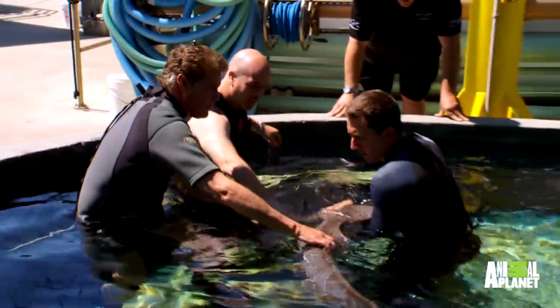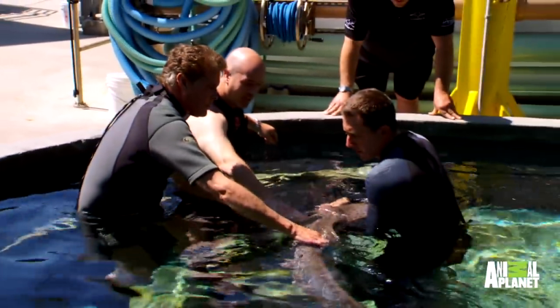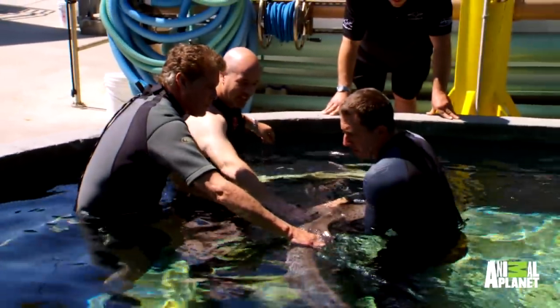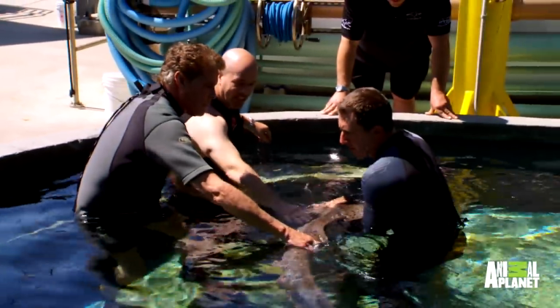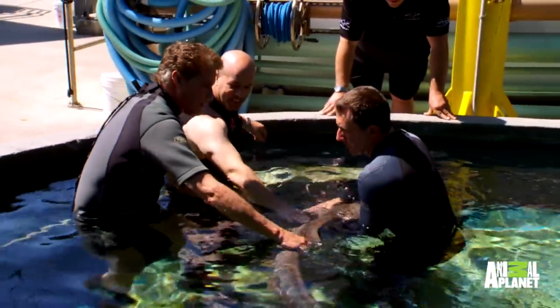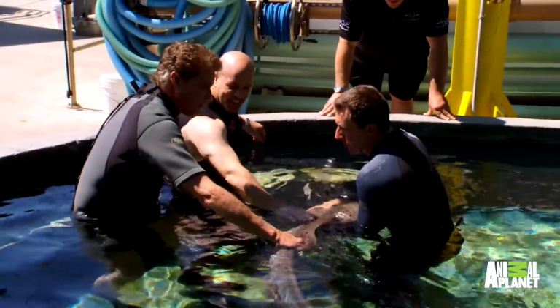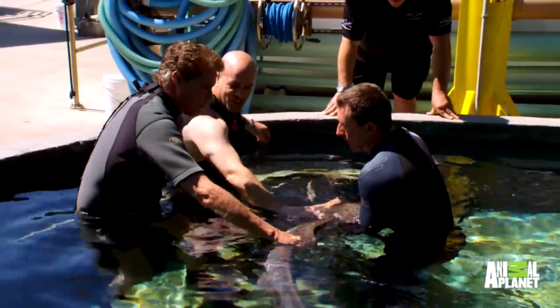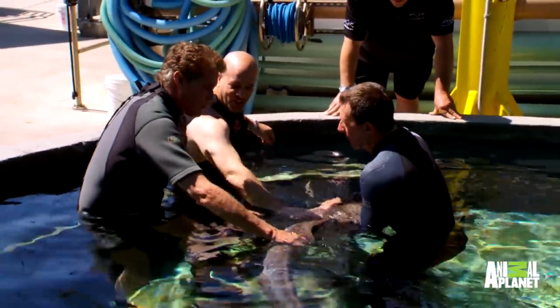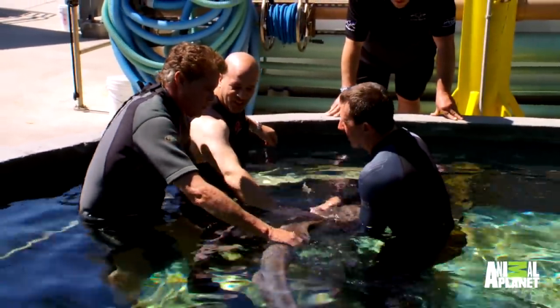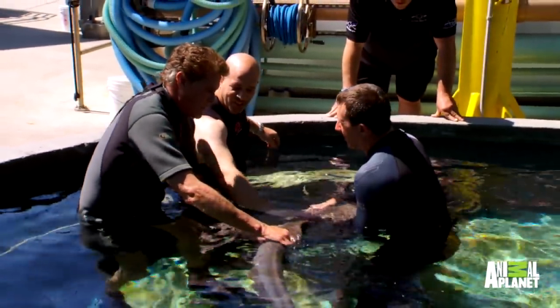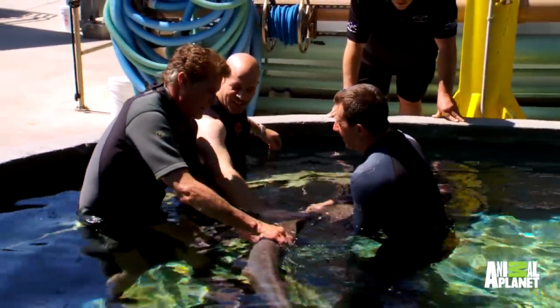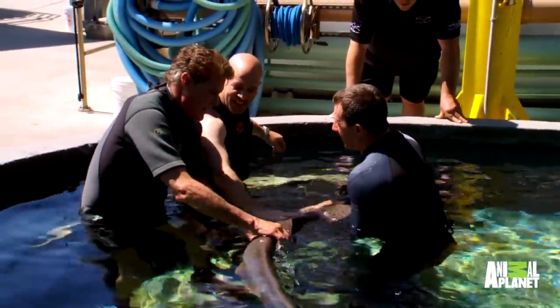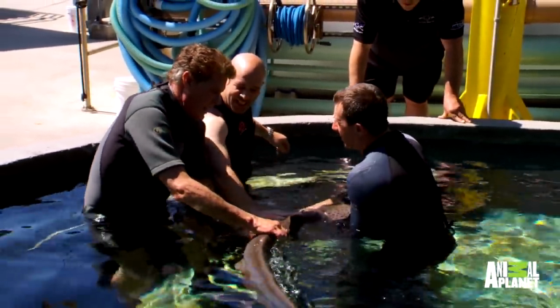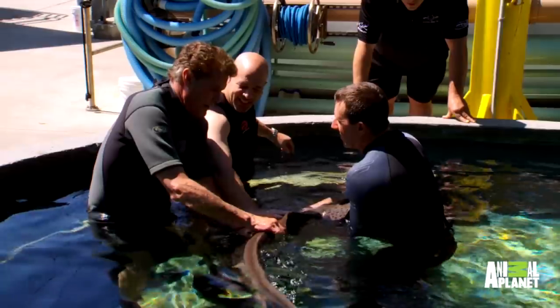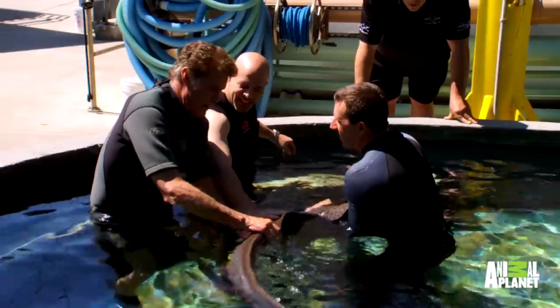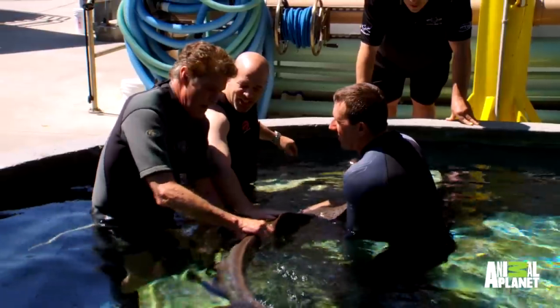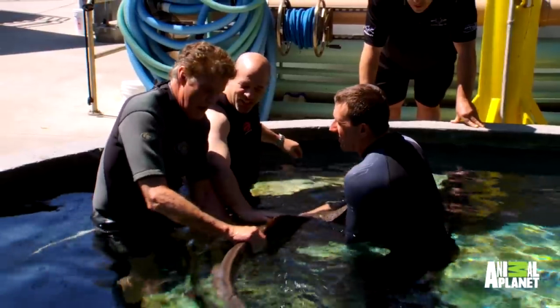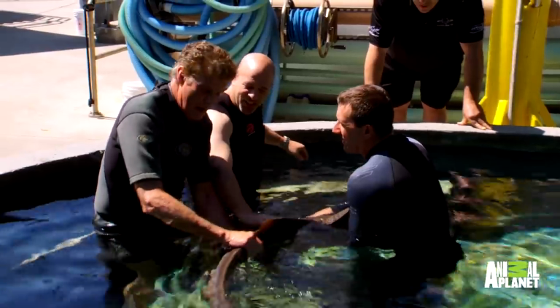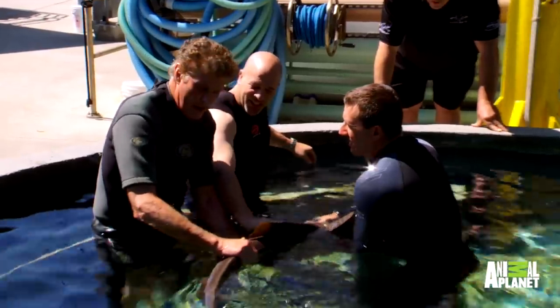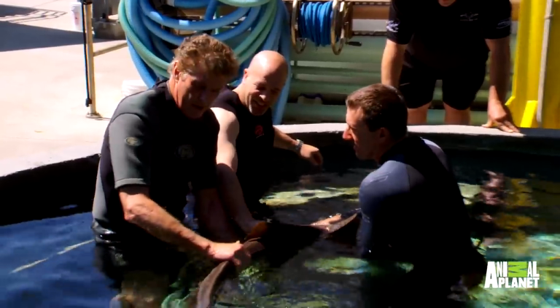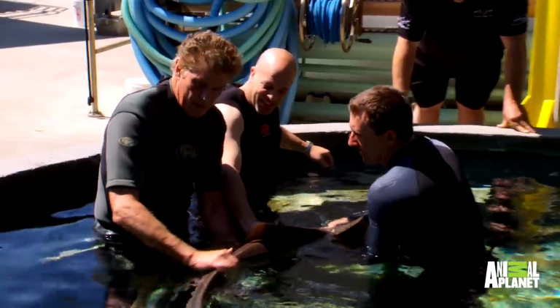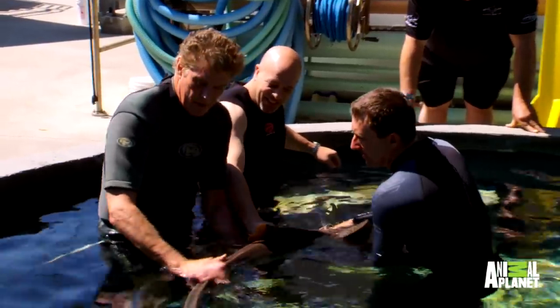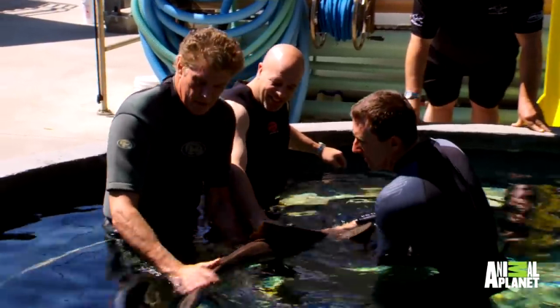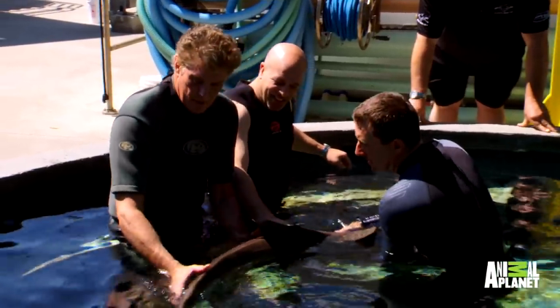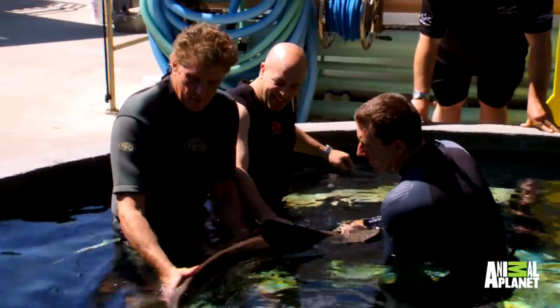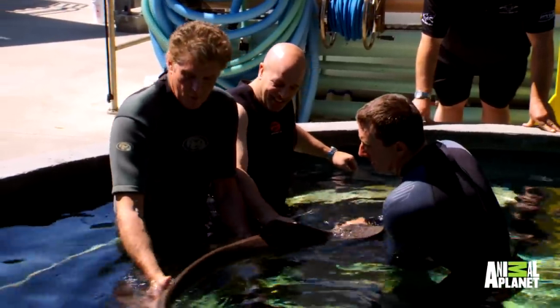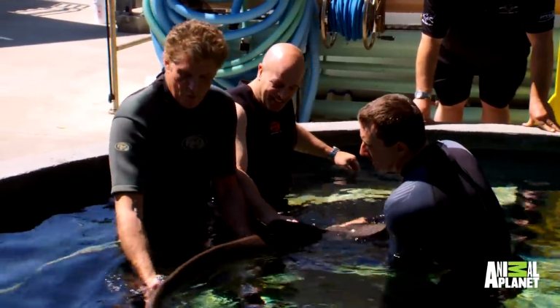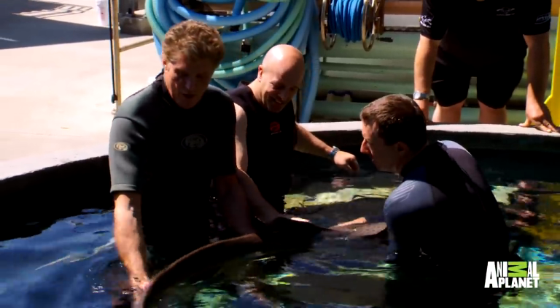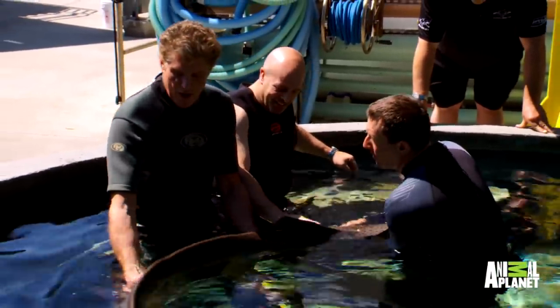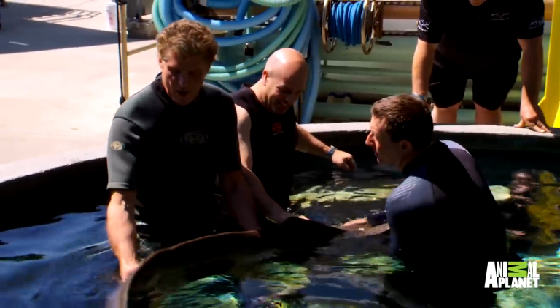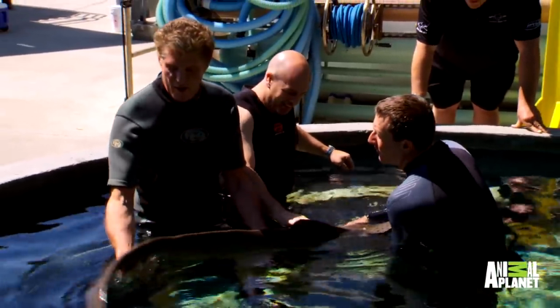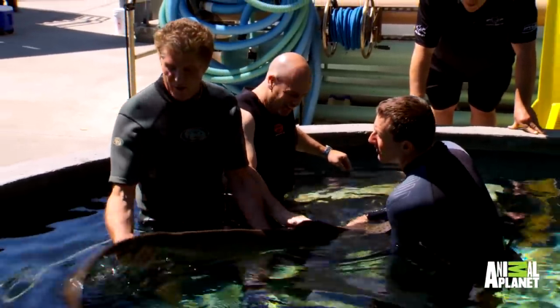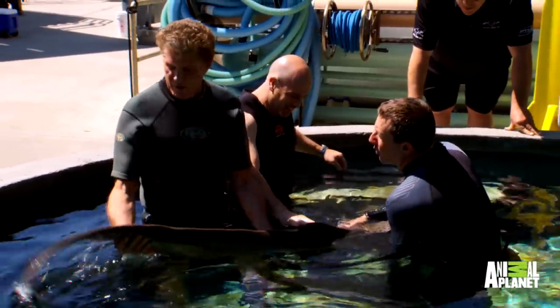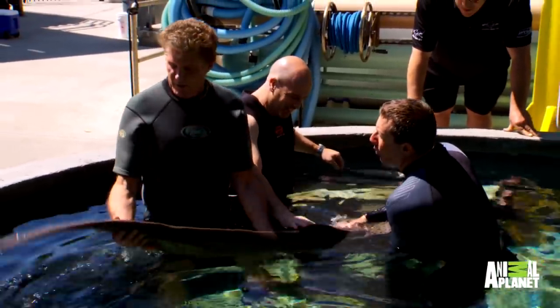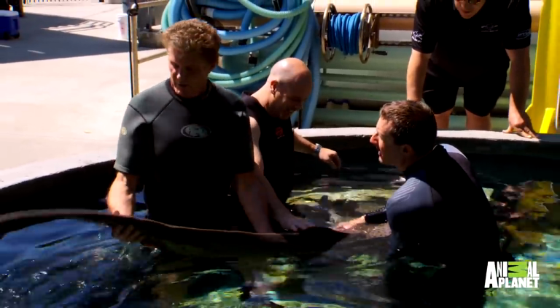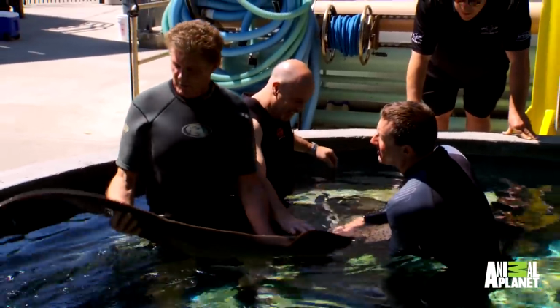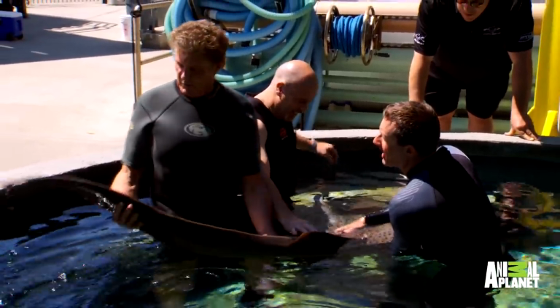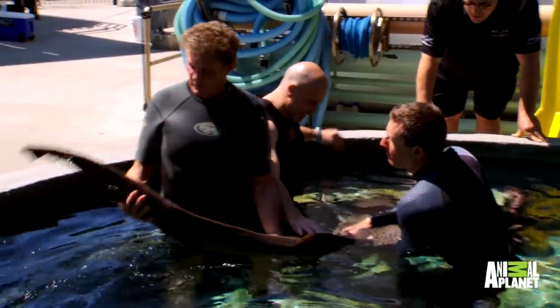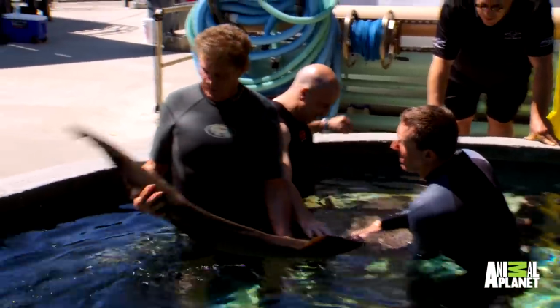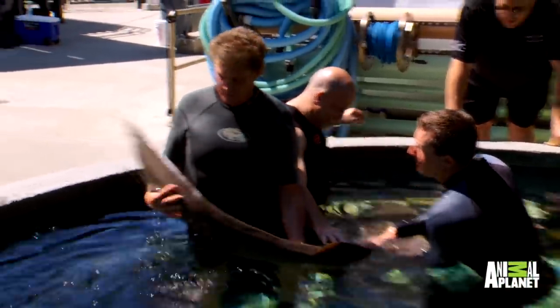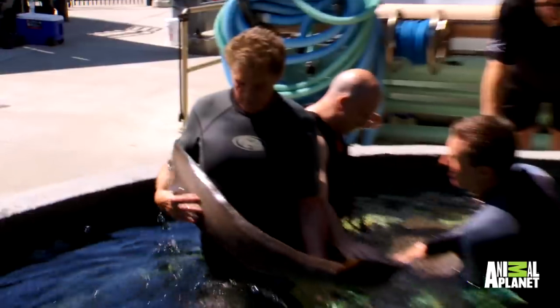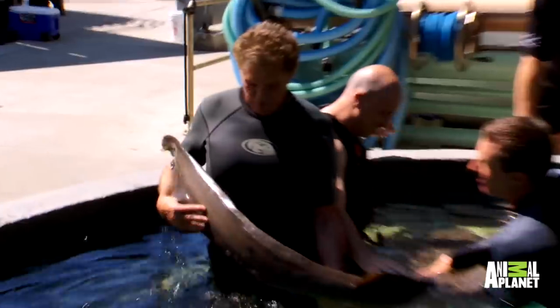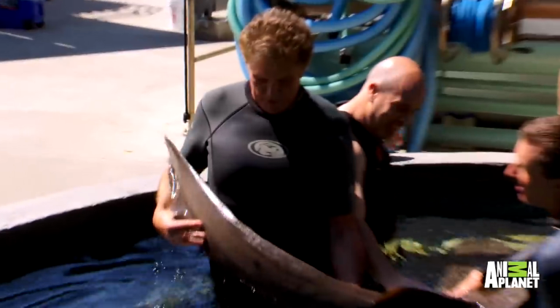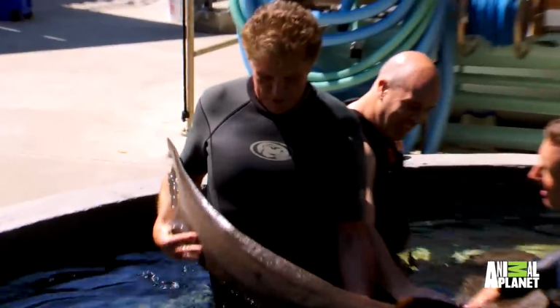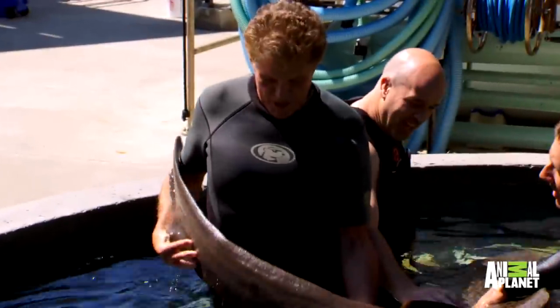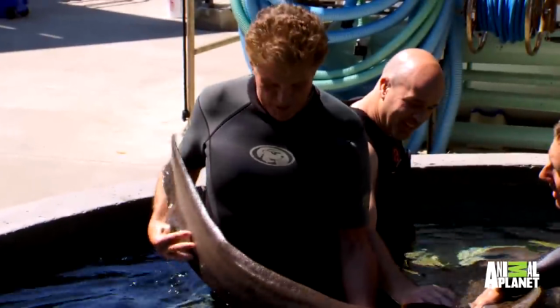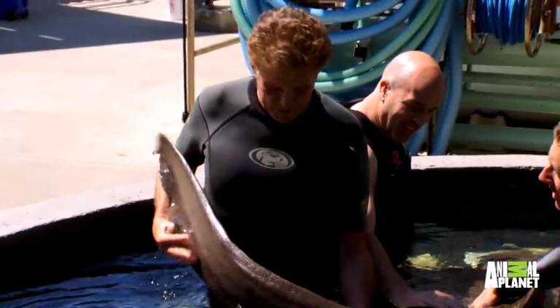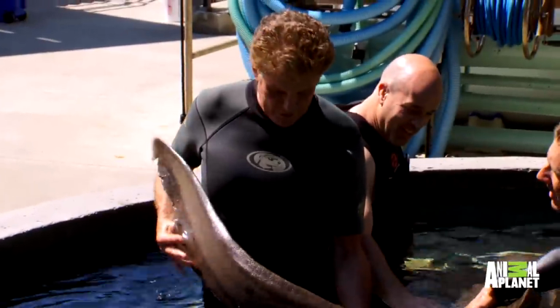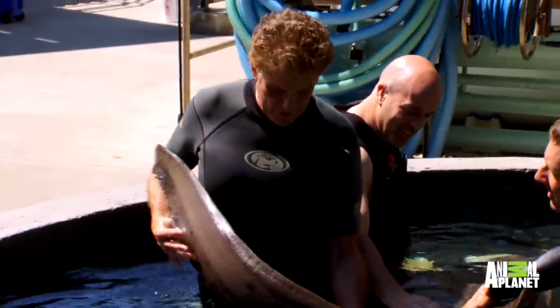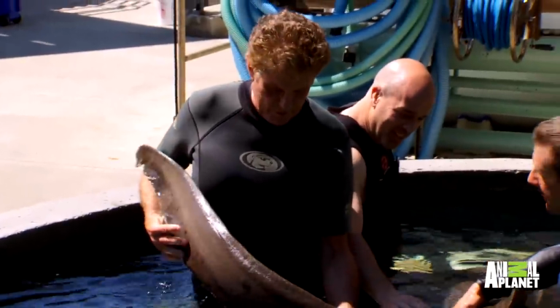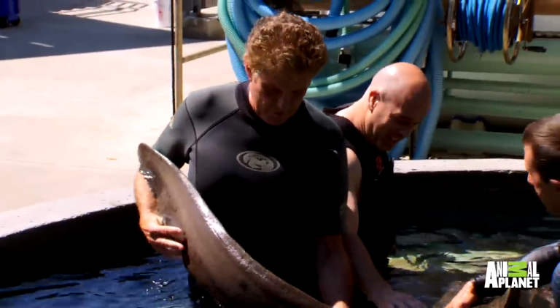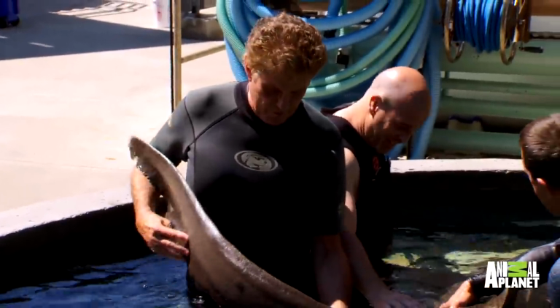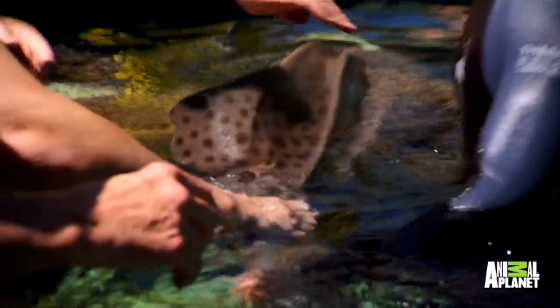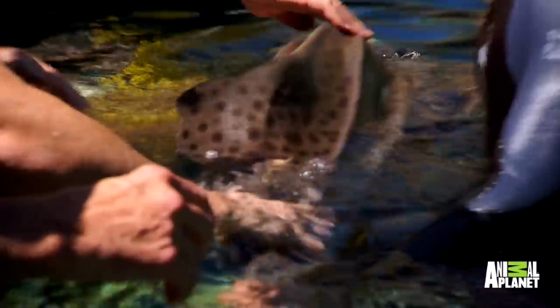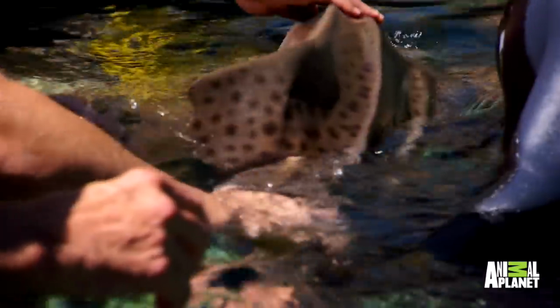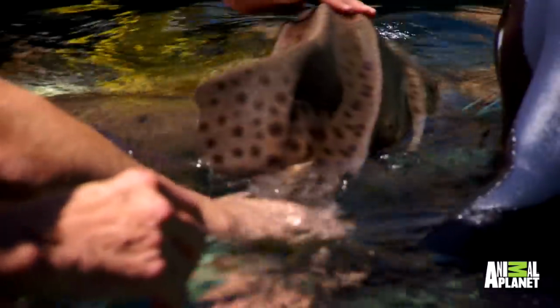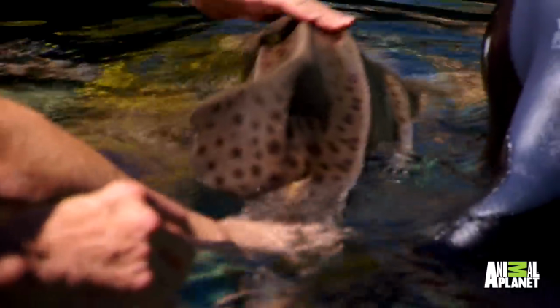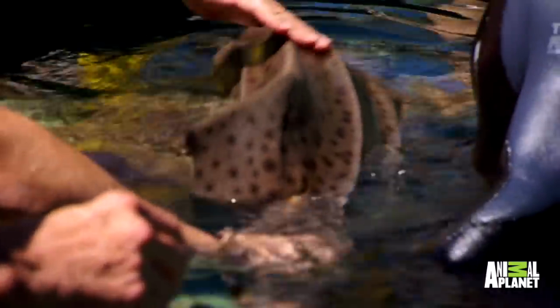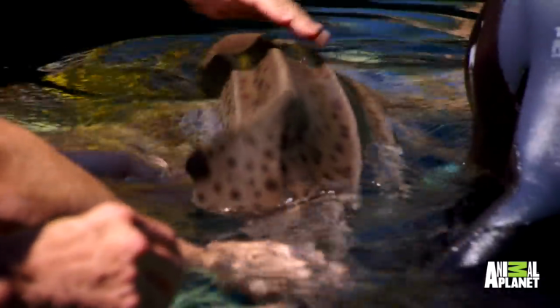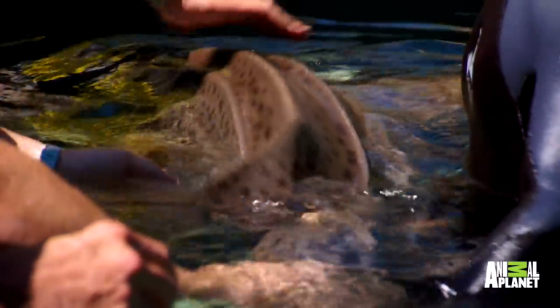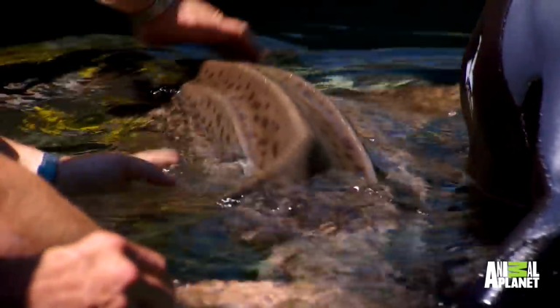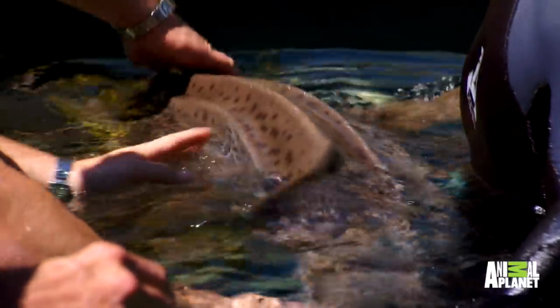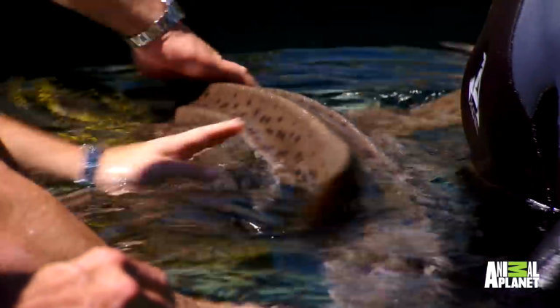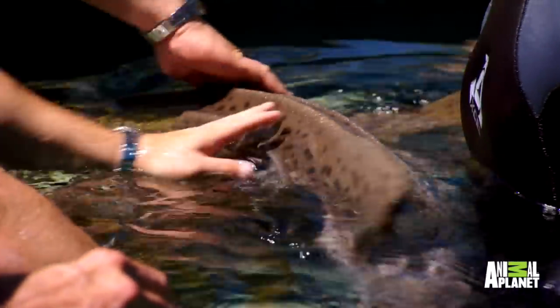It almost feels like wet sandpaper. Imagine having a pet like this!